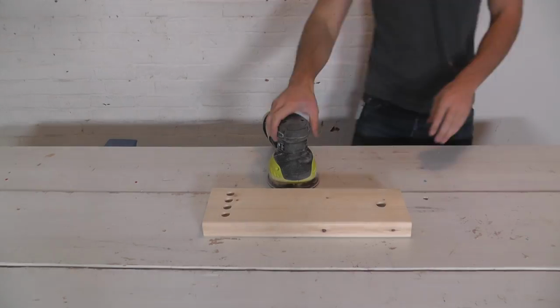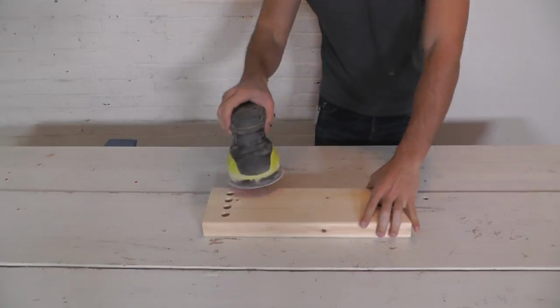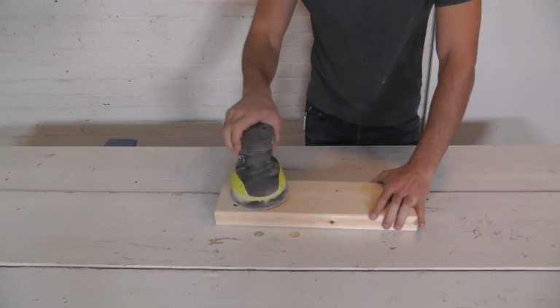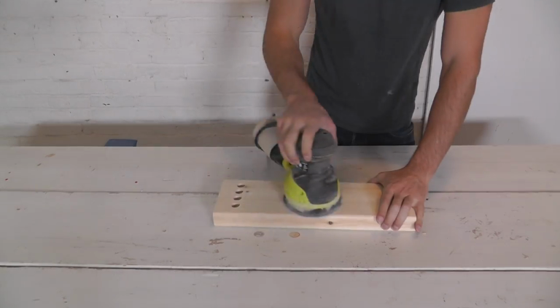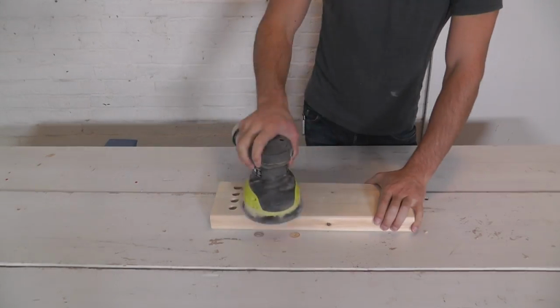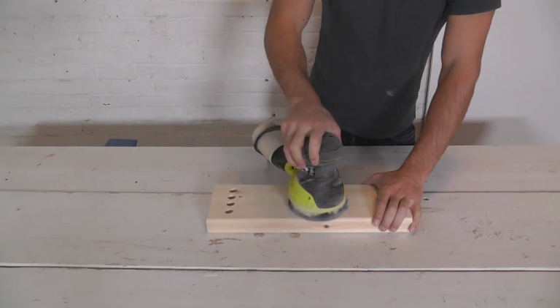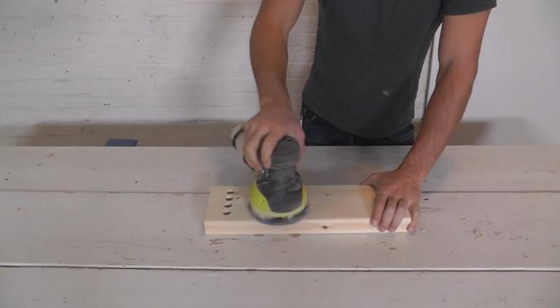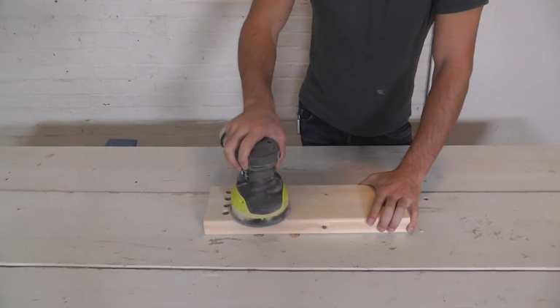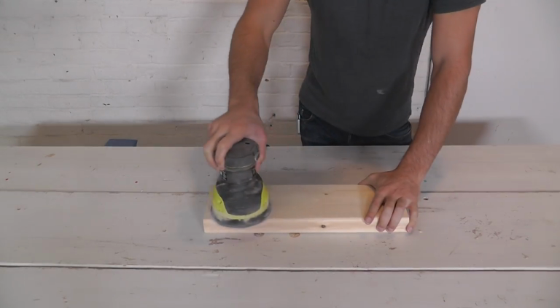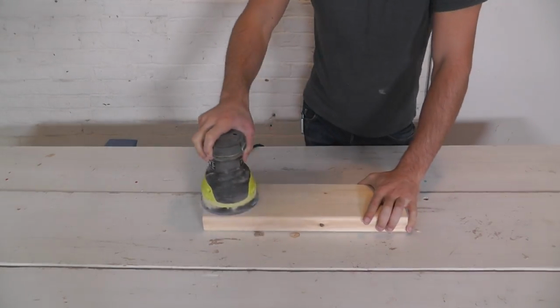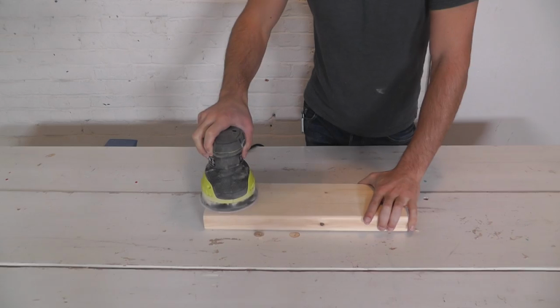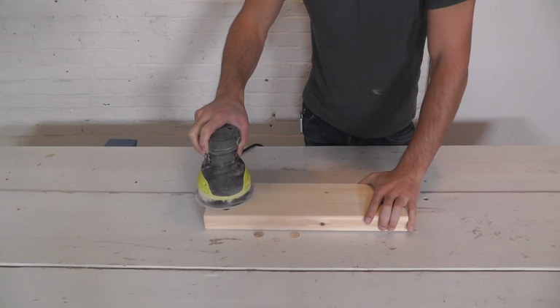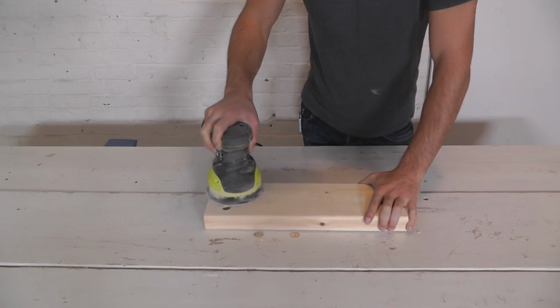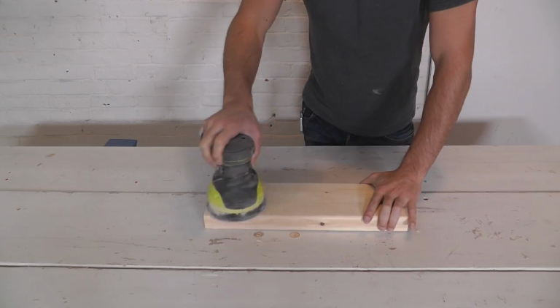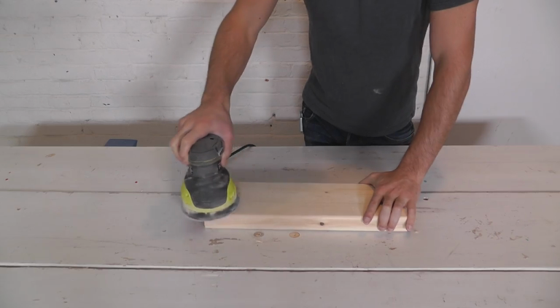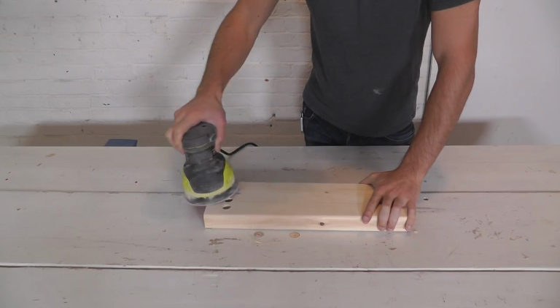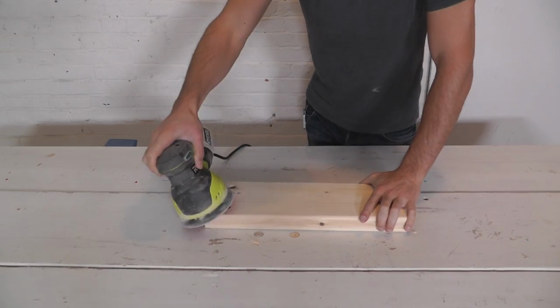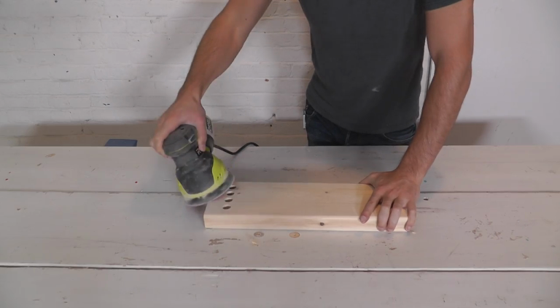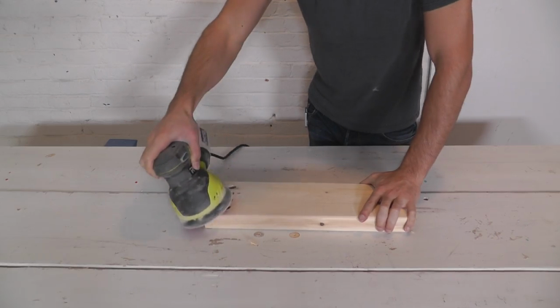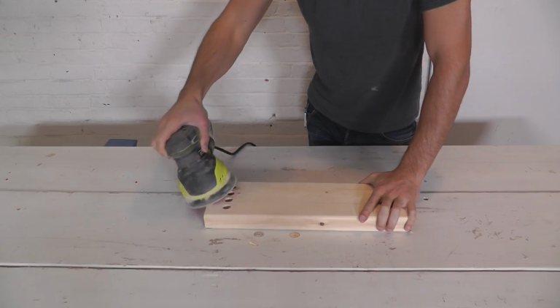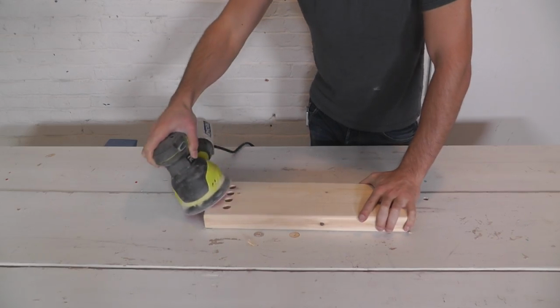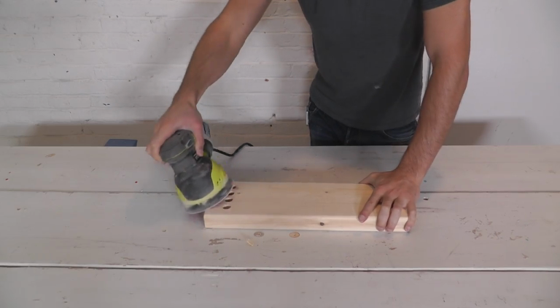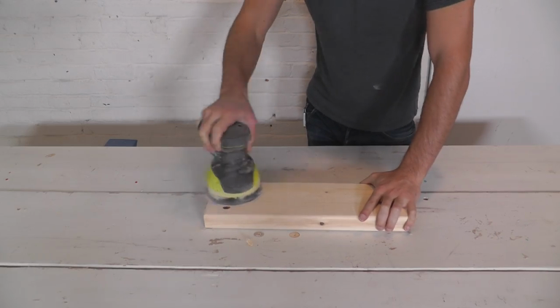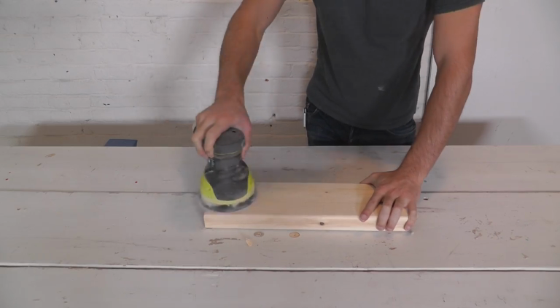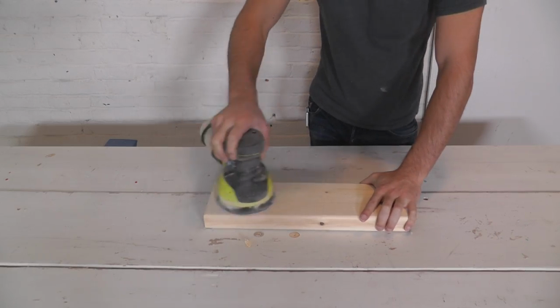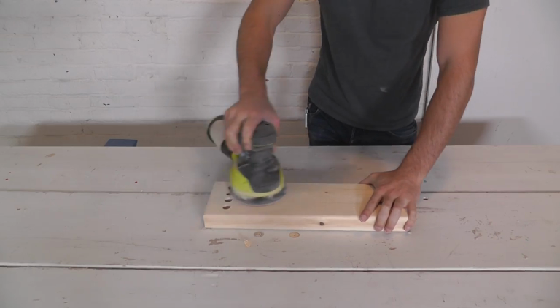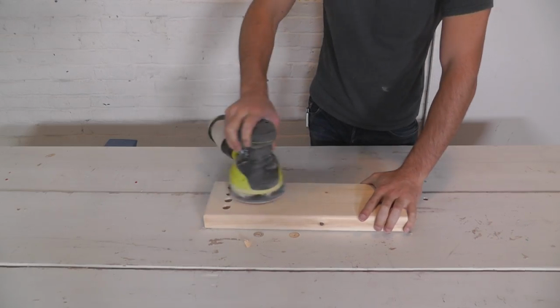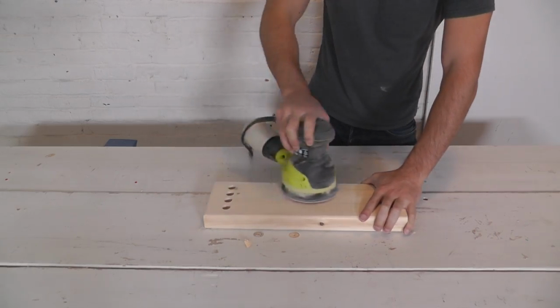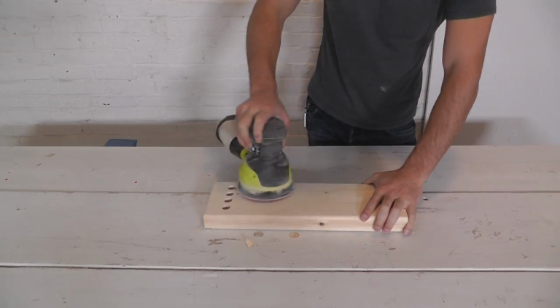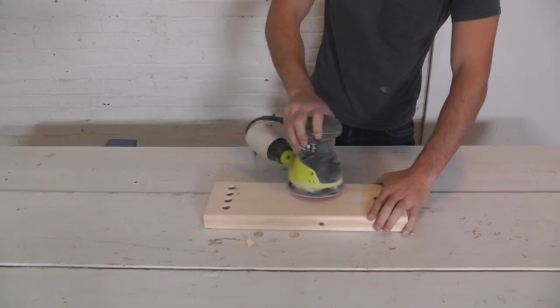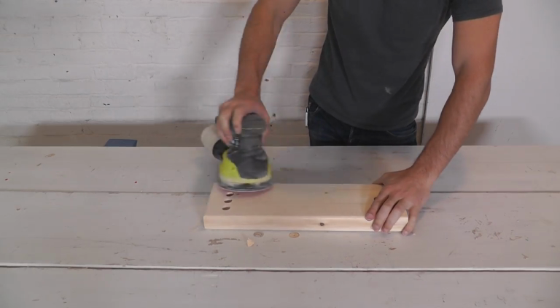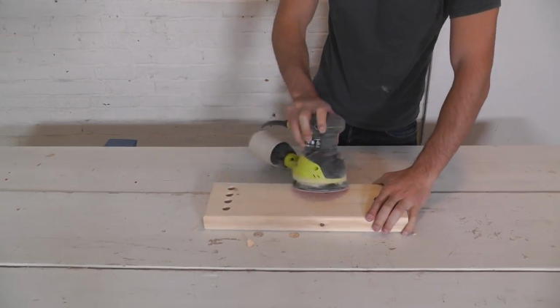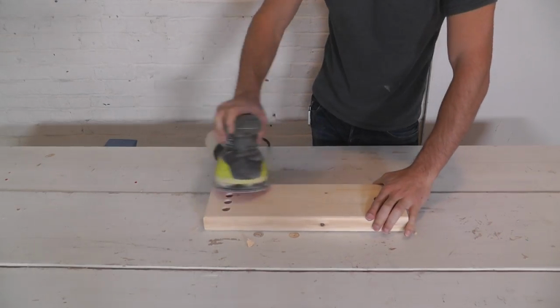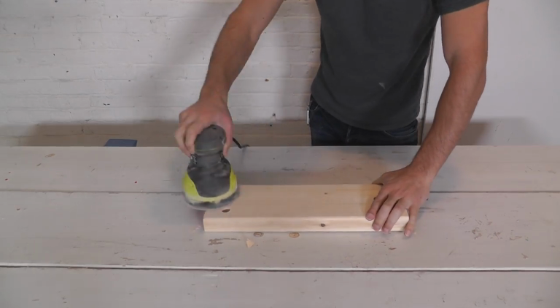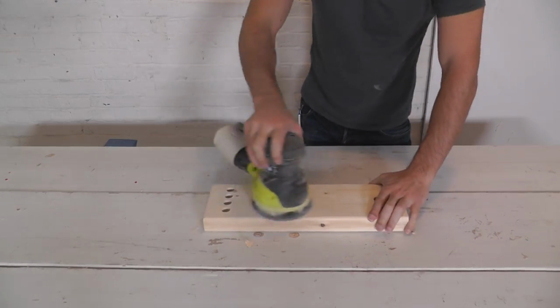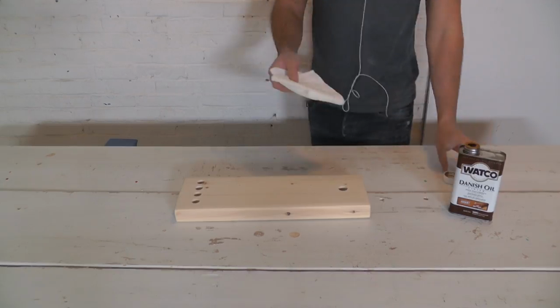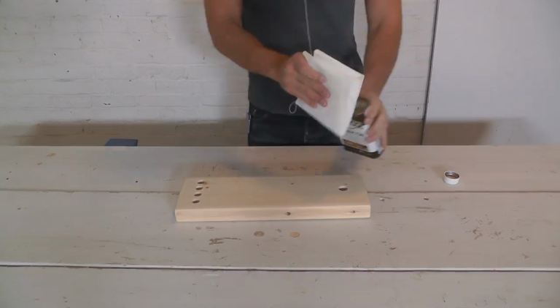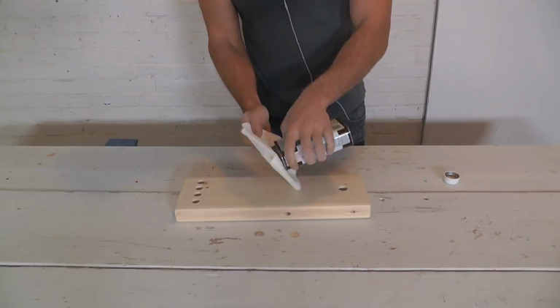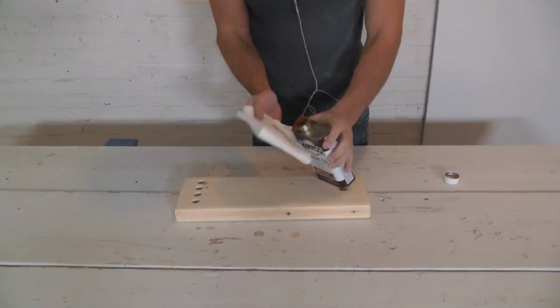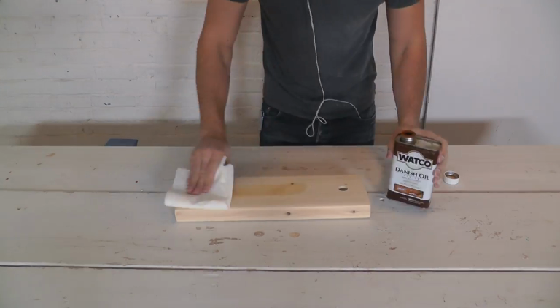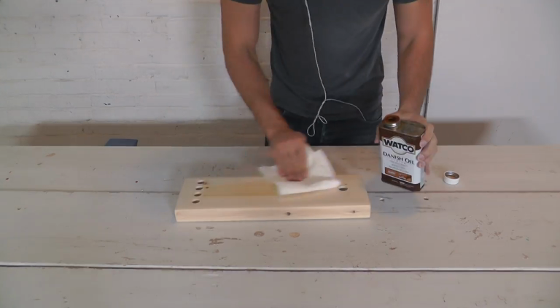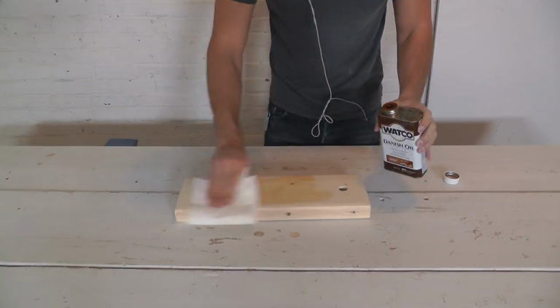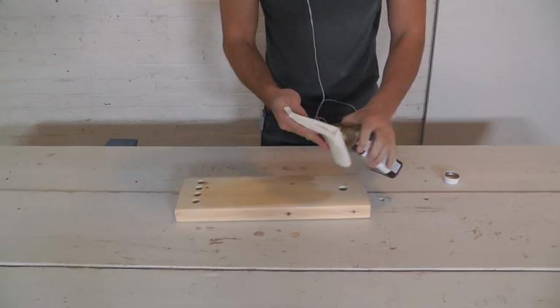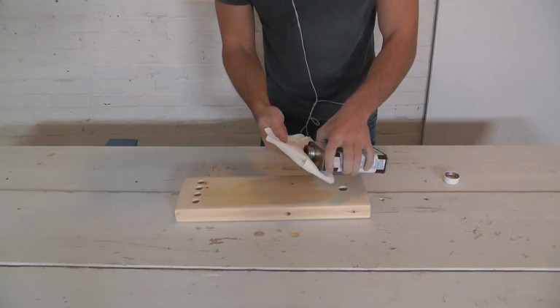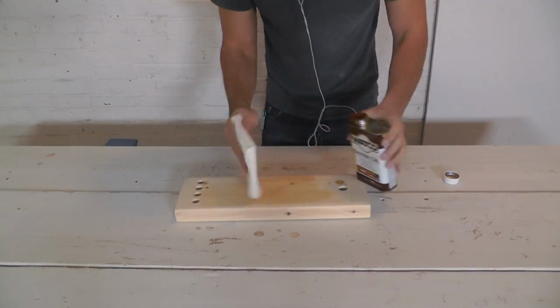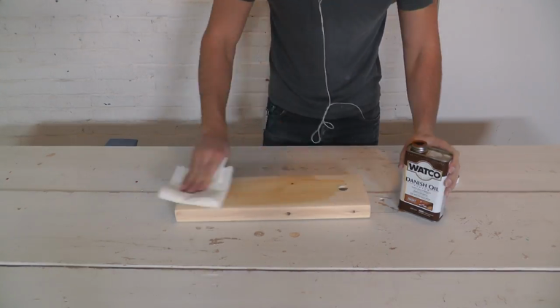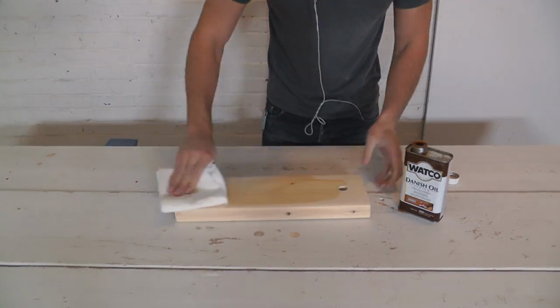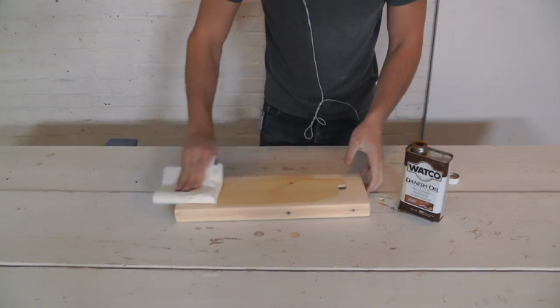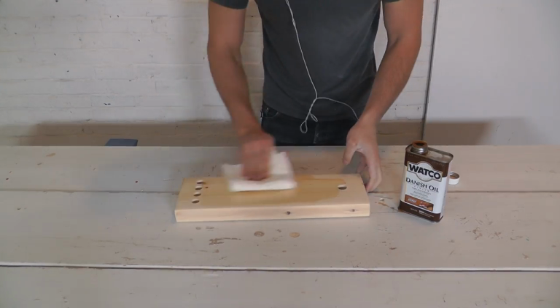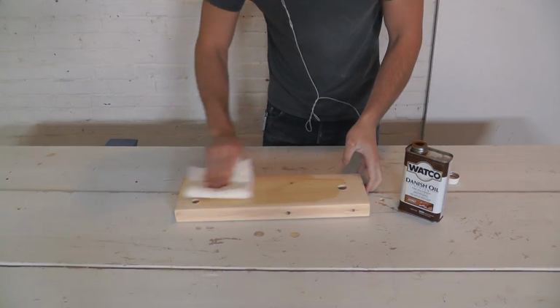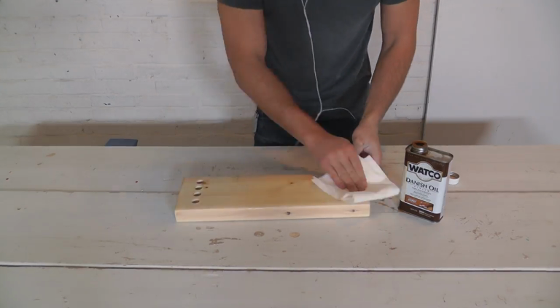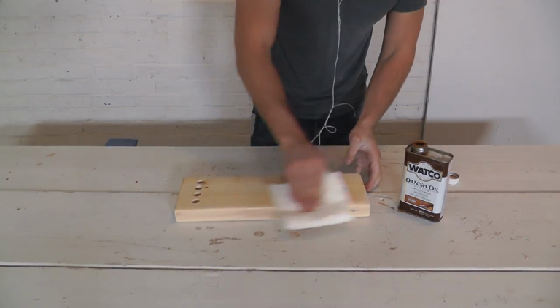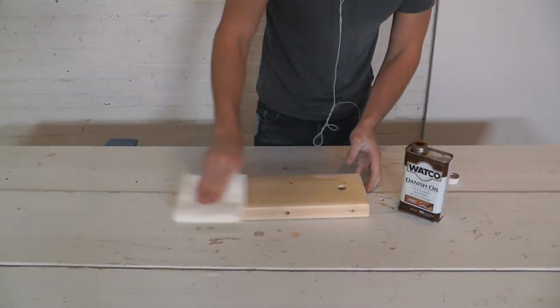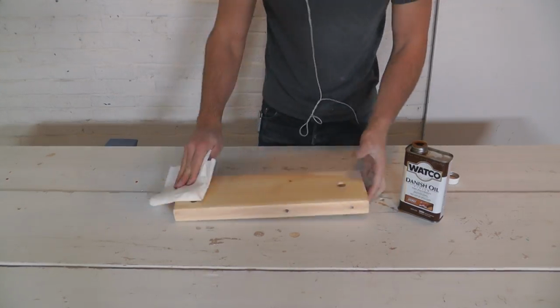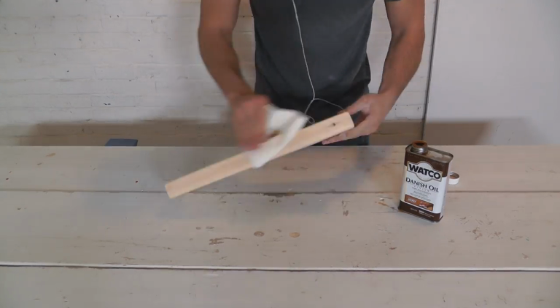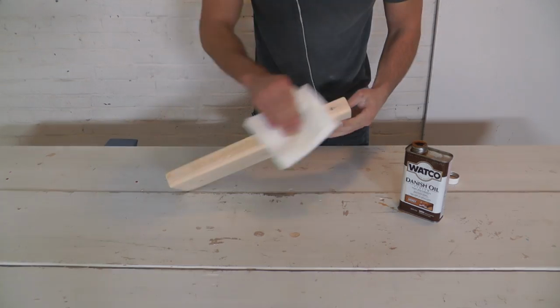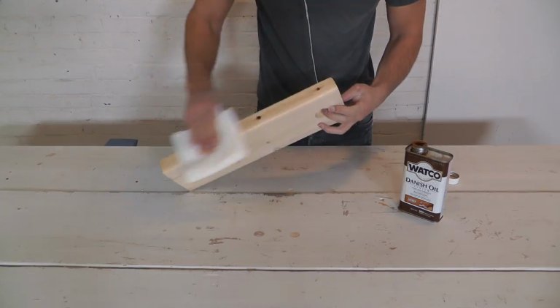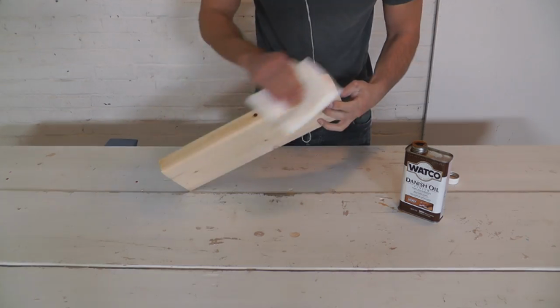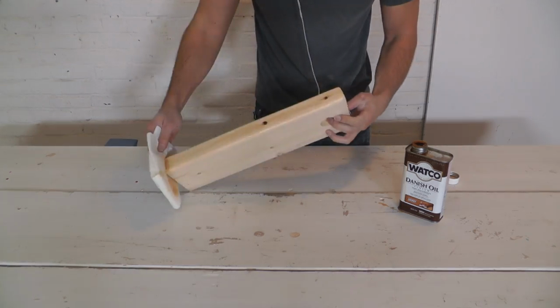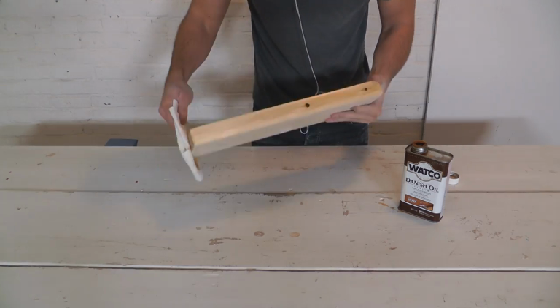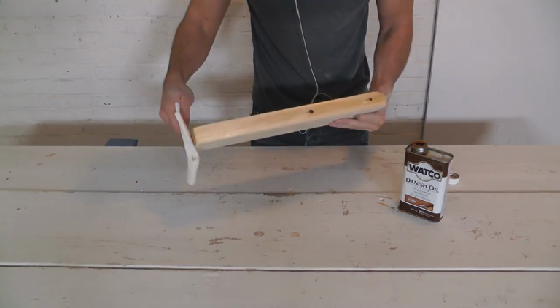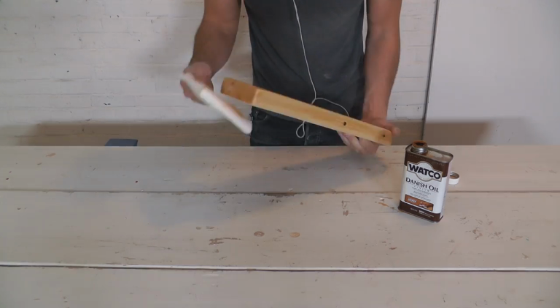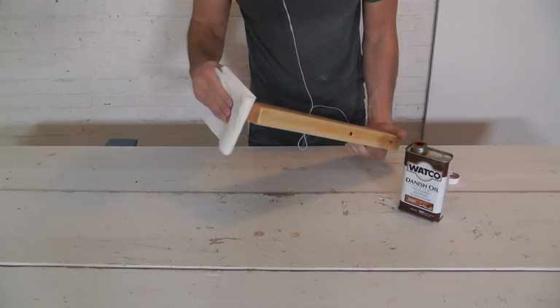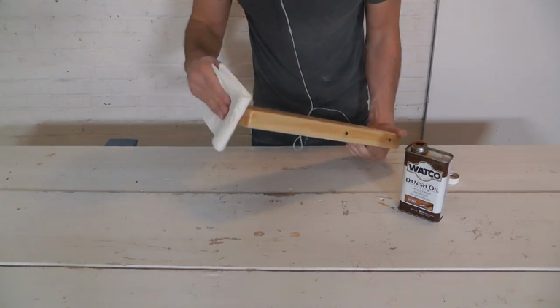I sanded the board smooth with an orbital sander and then added a coat of Danish oil.